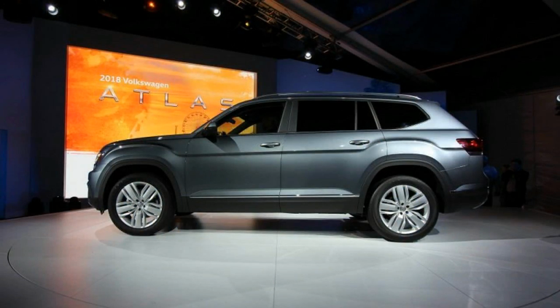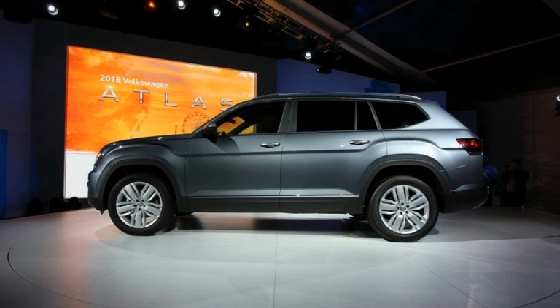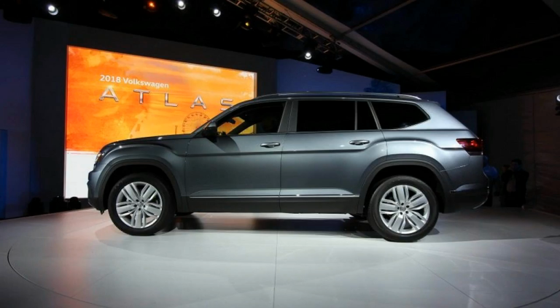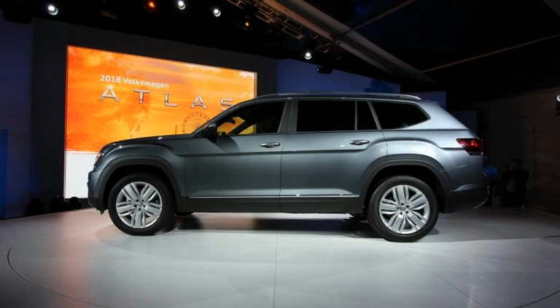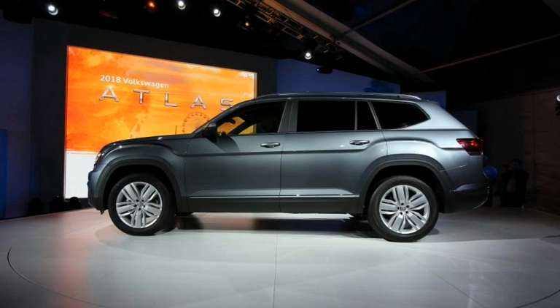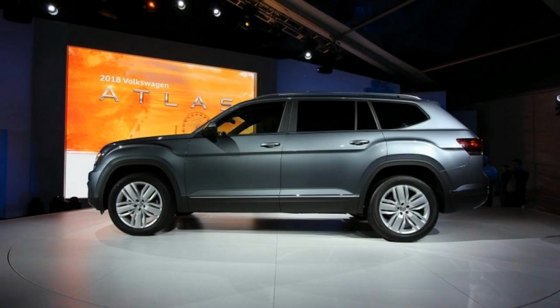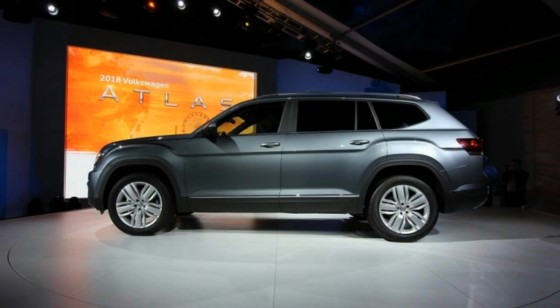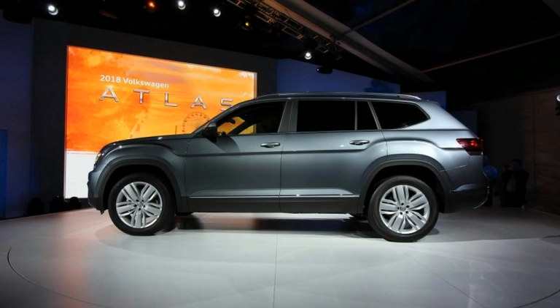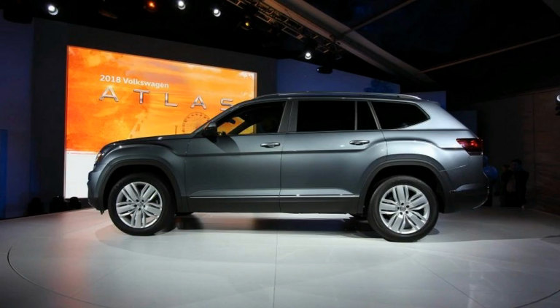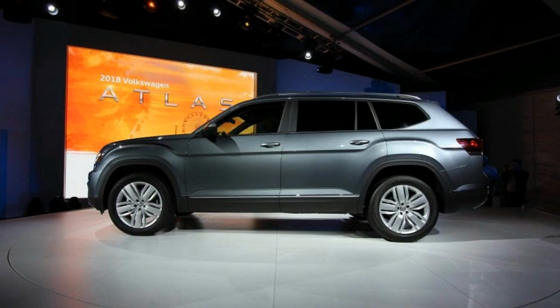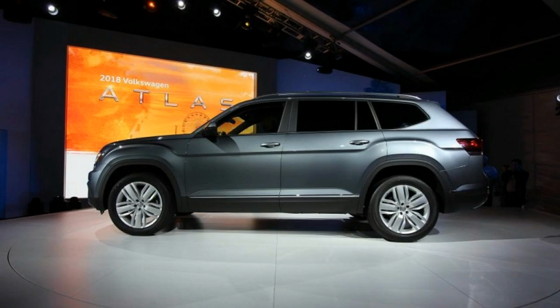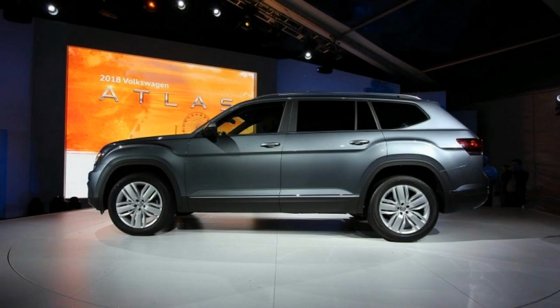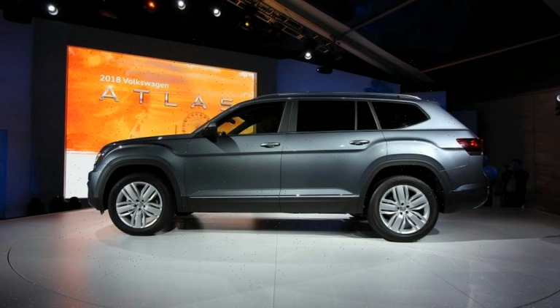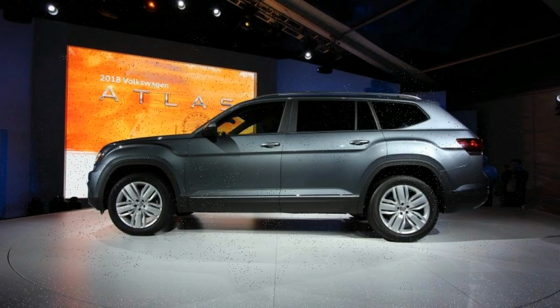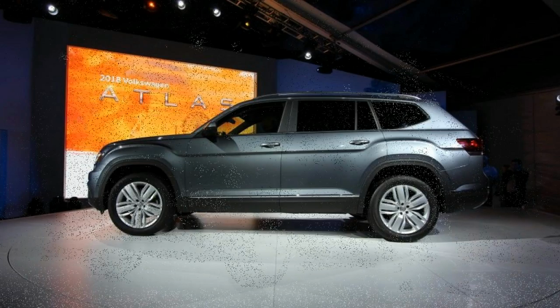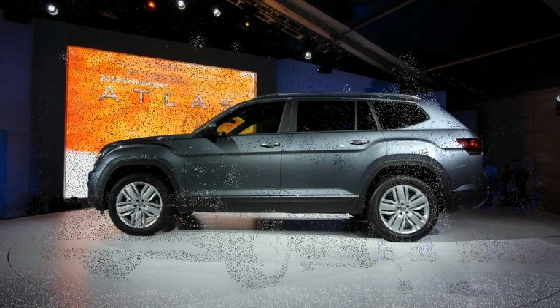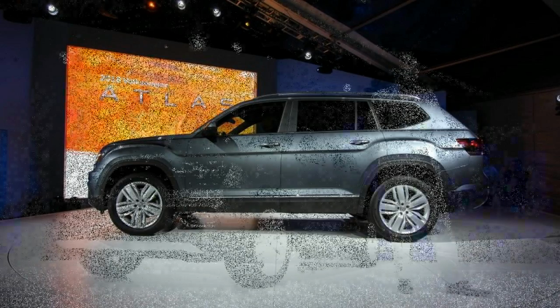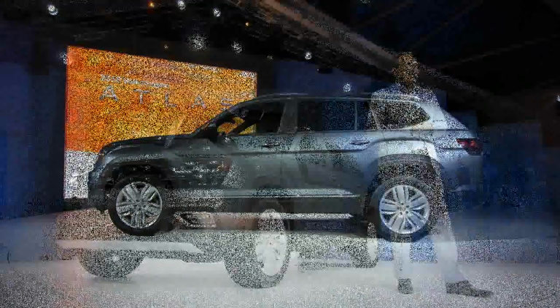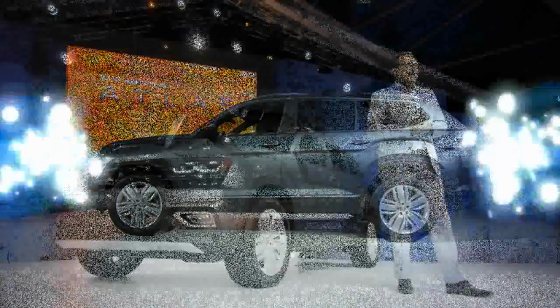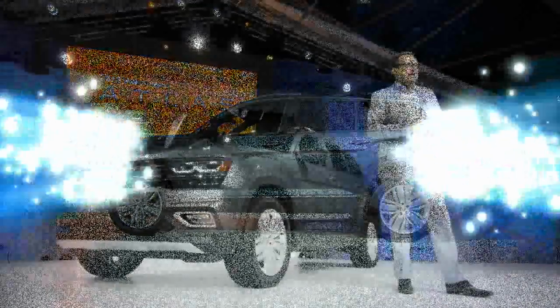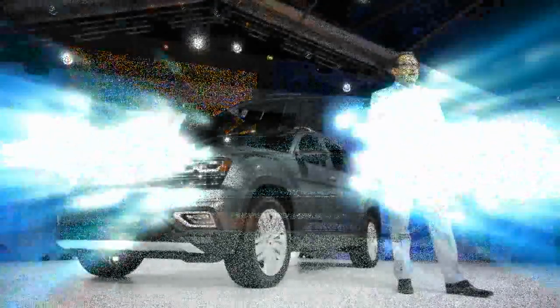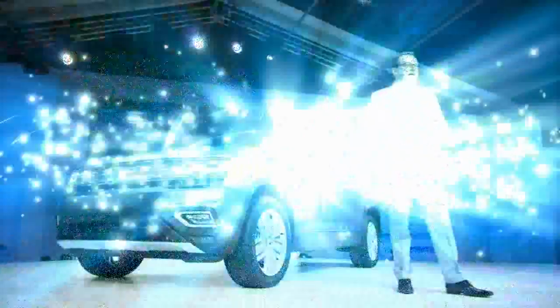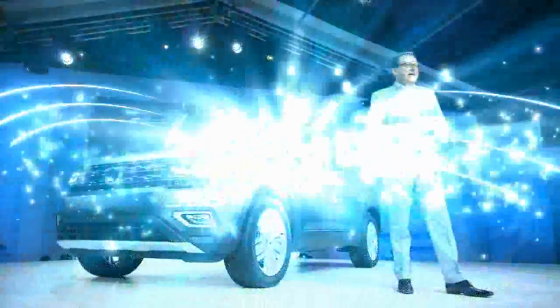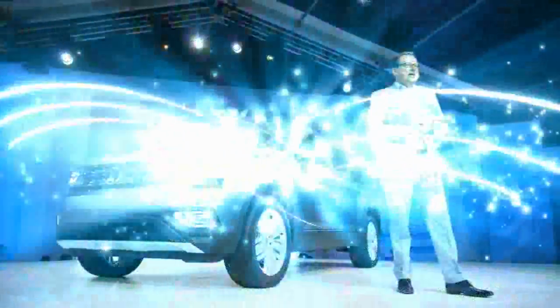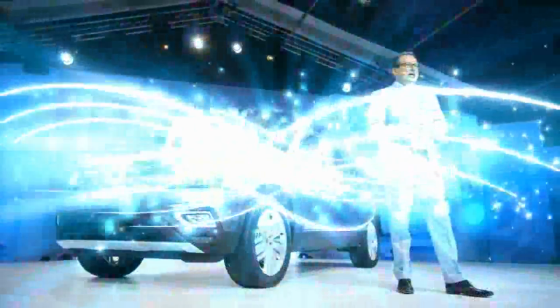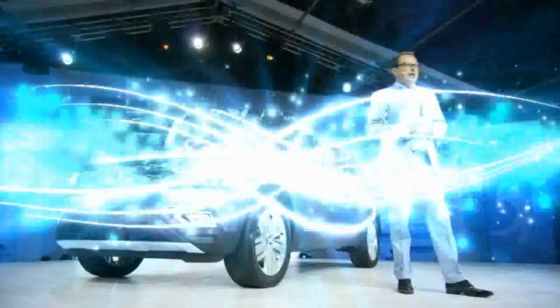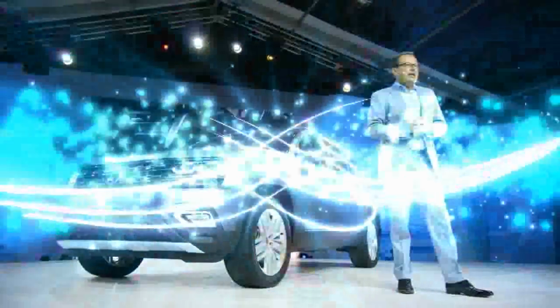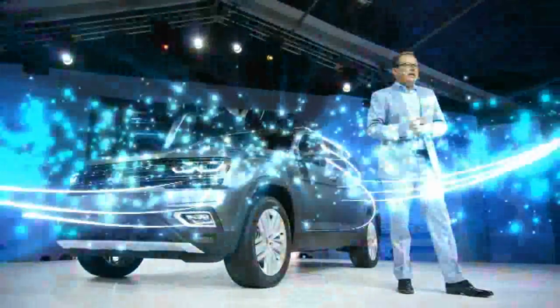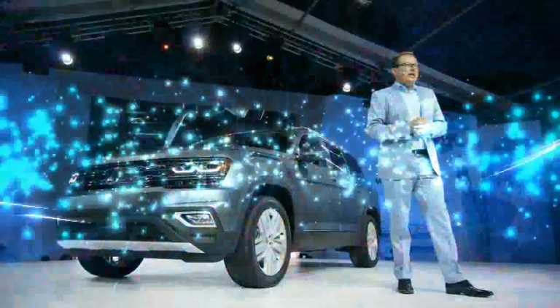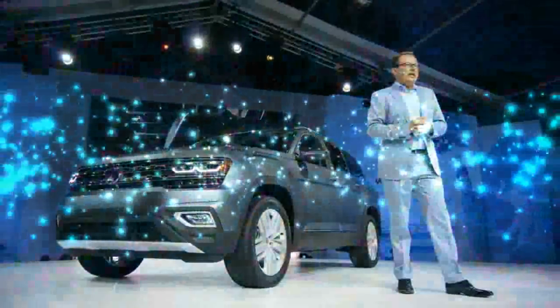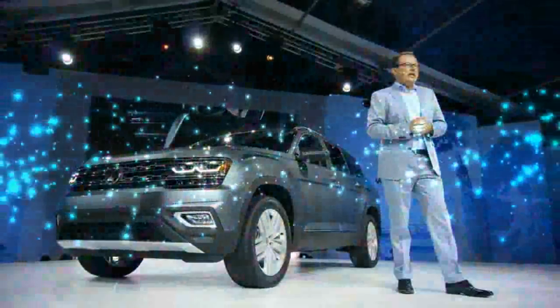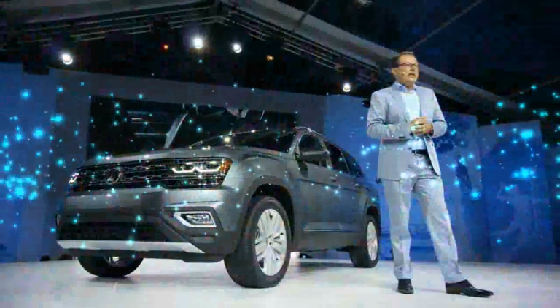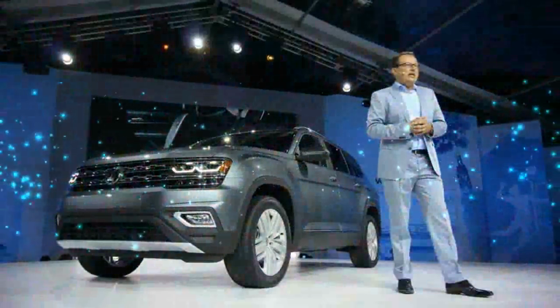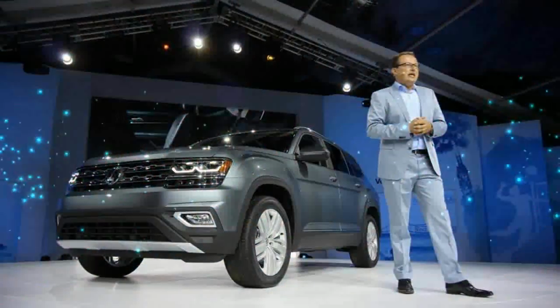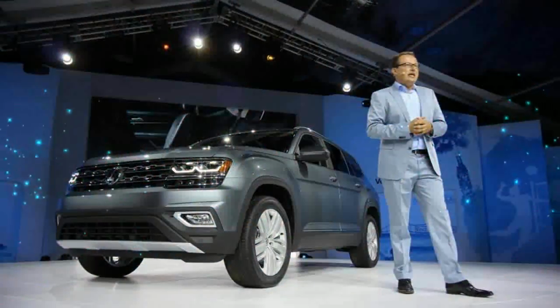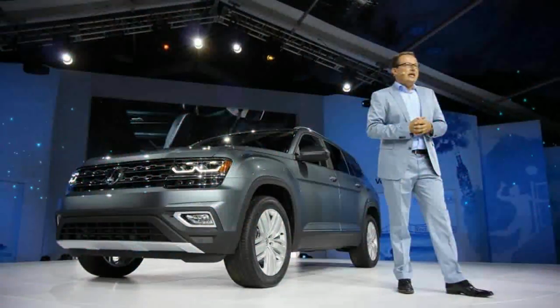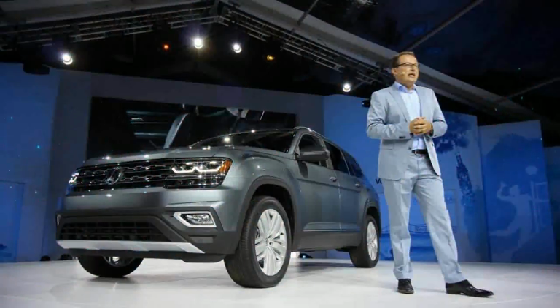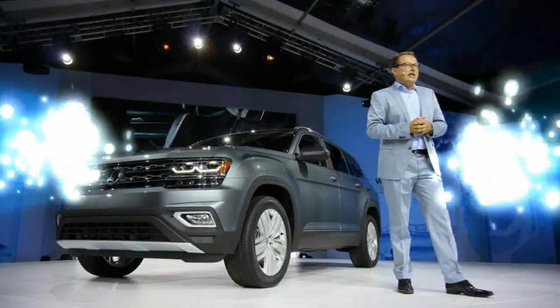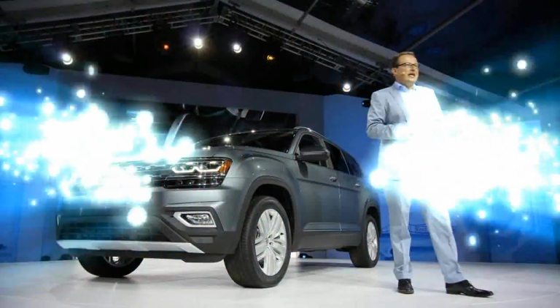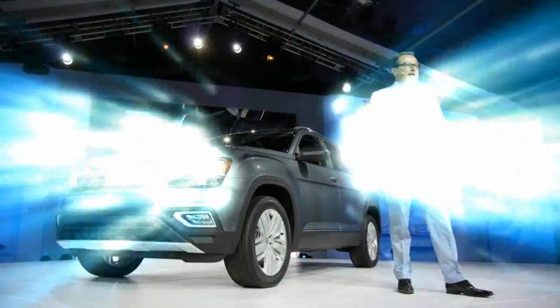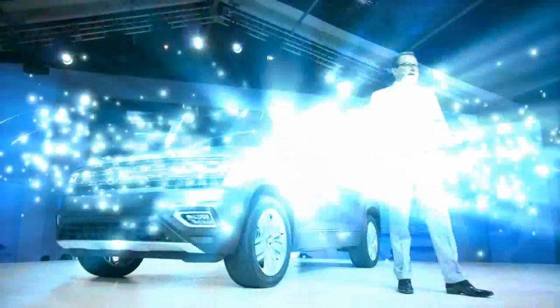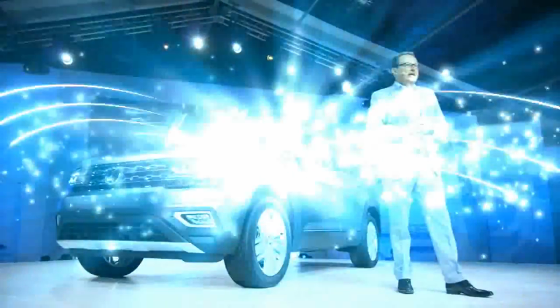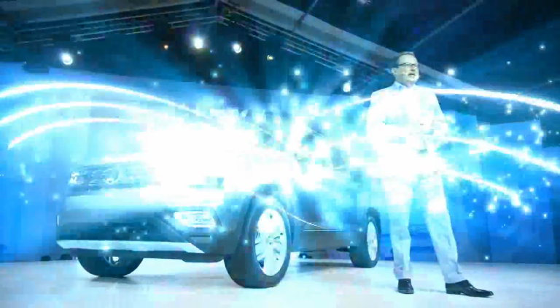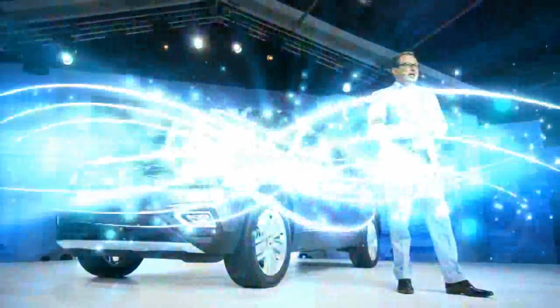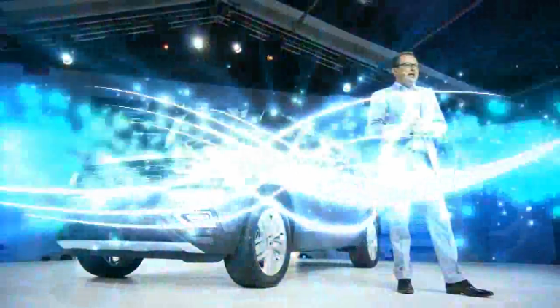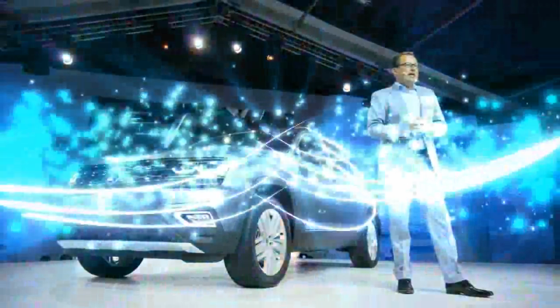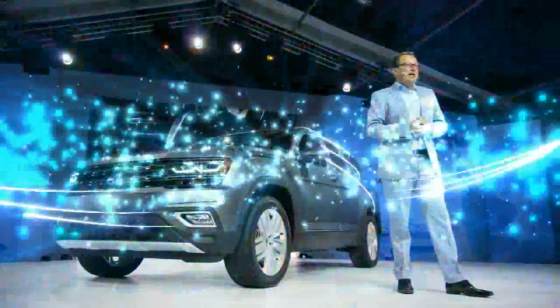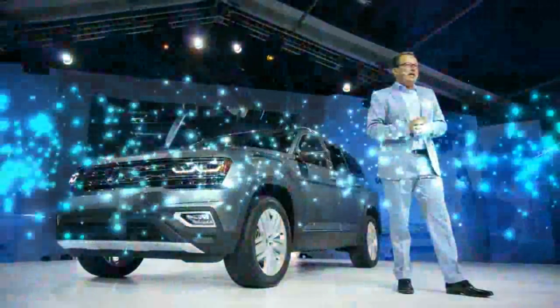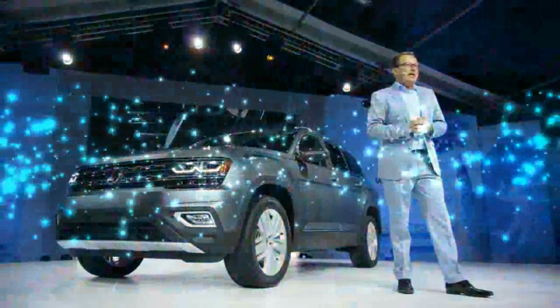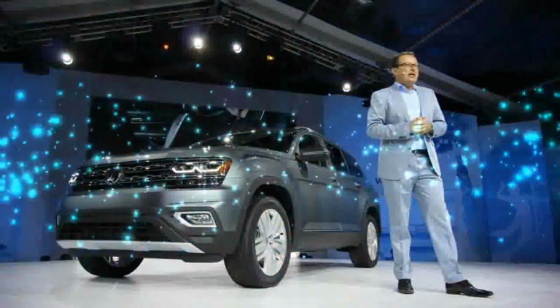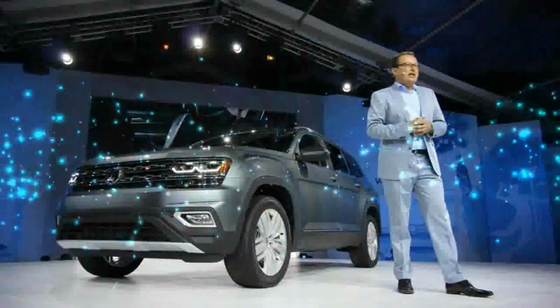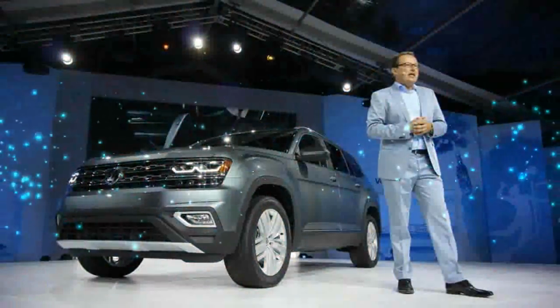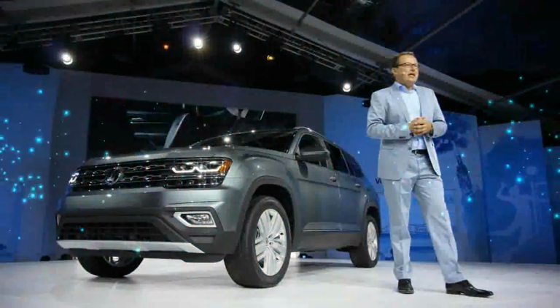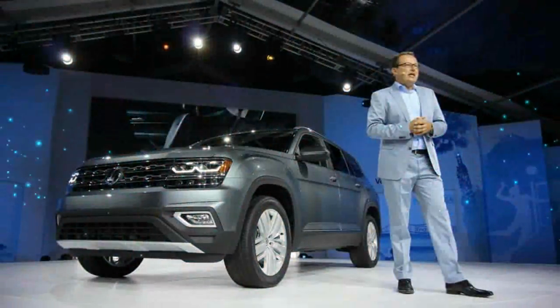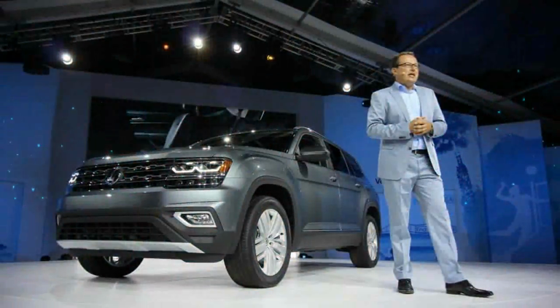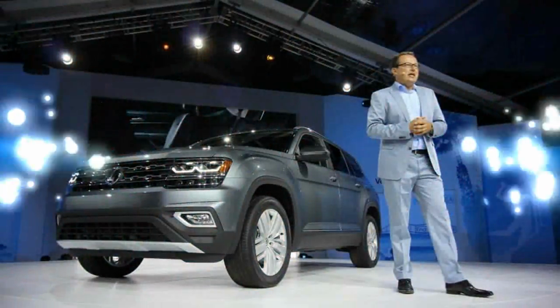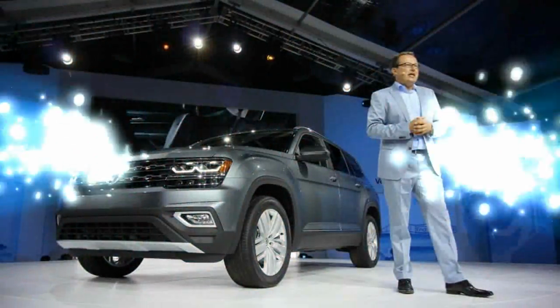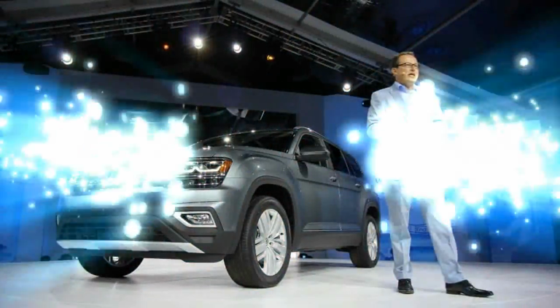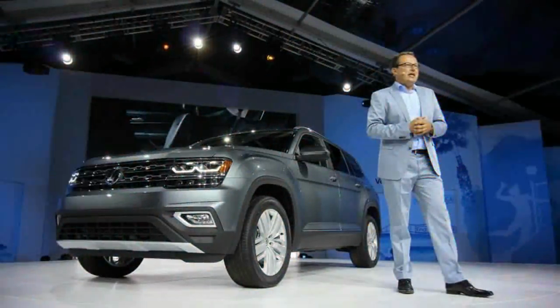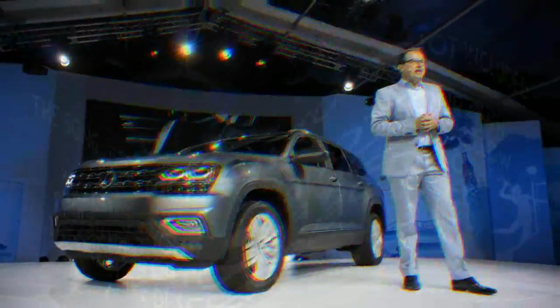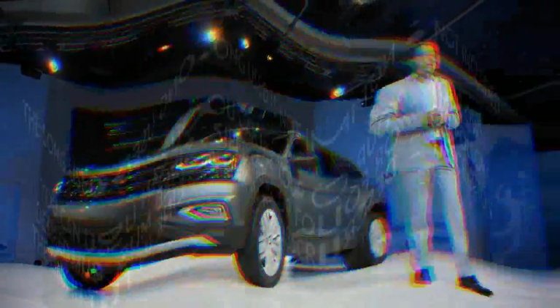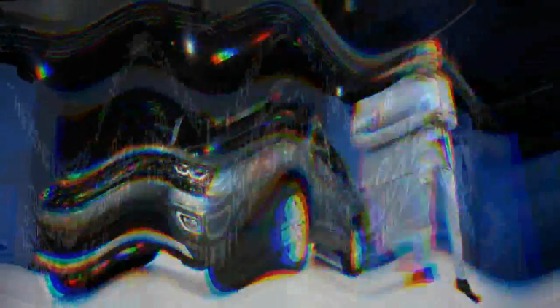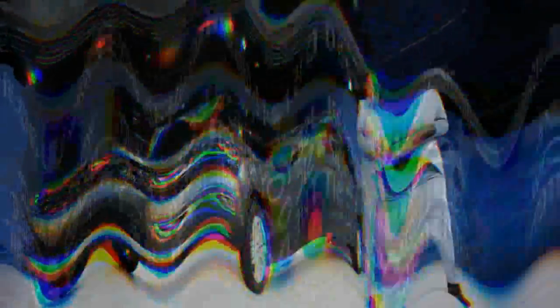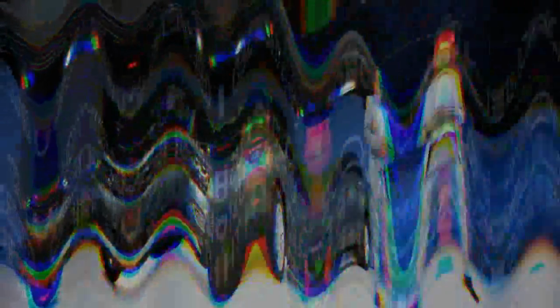The 2018 Atlas will be available with two engines, neither of which are diesels. A 238-horsepower...